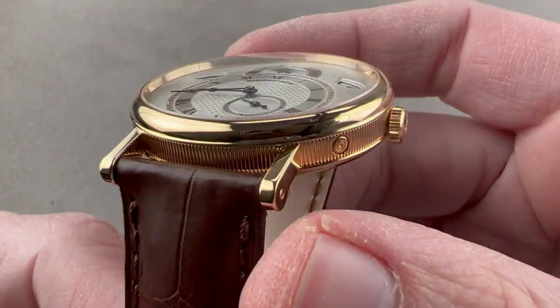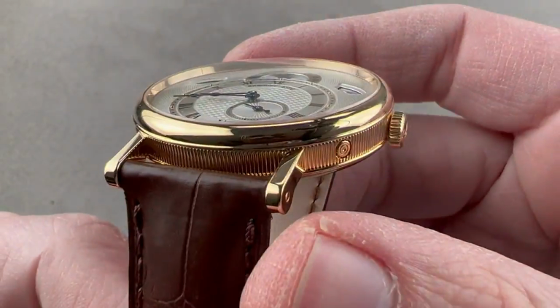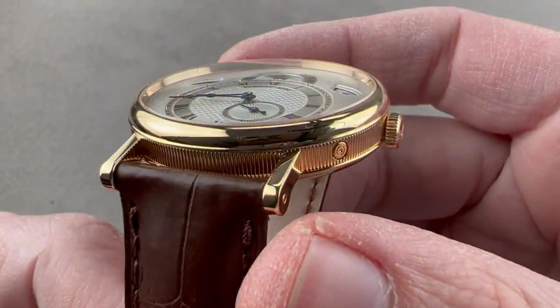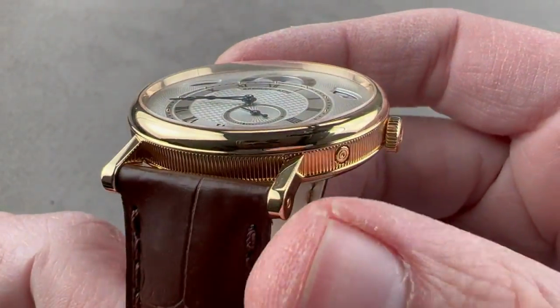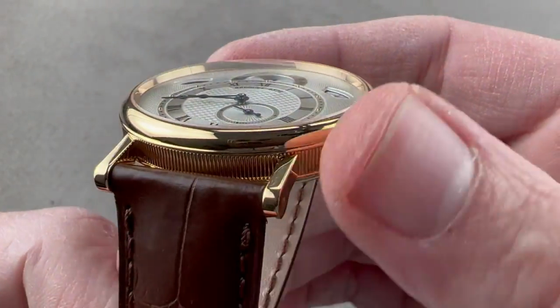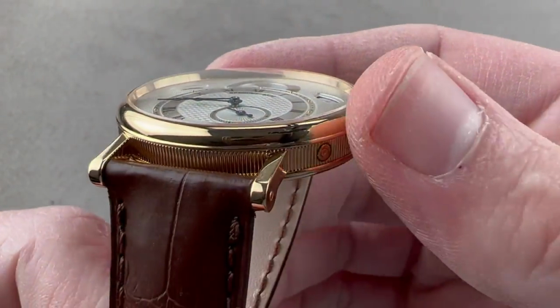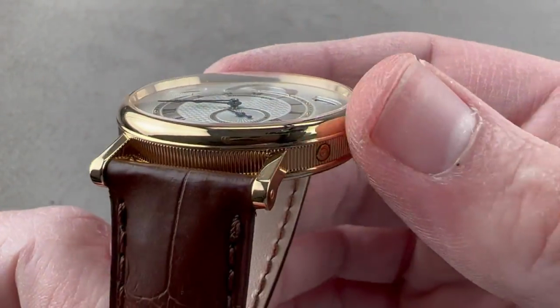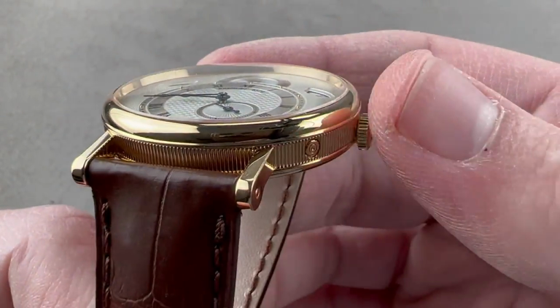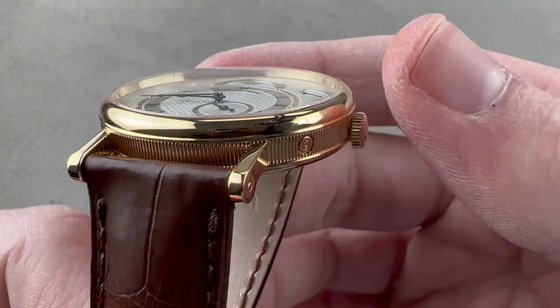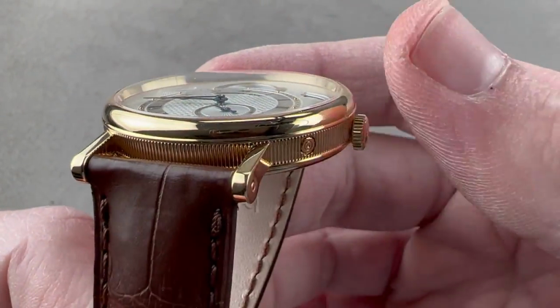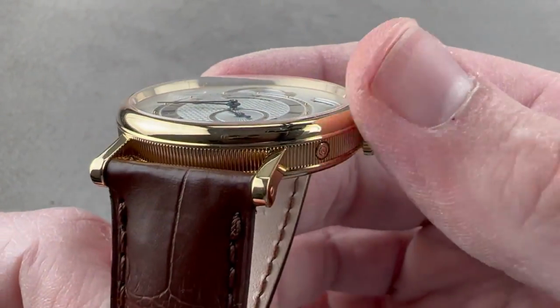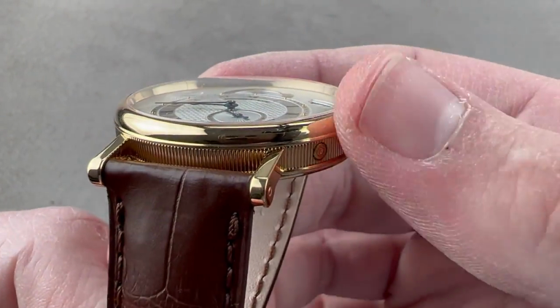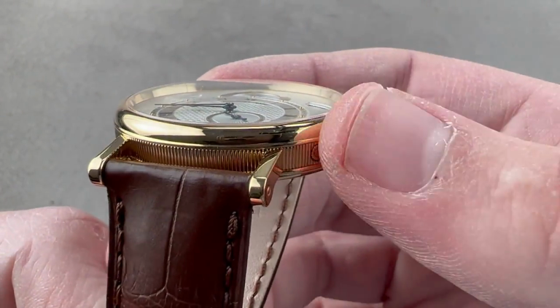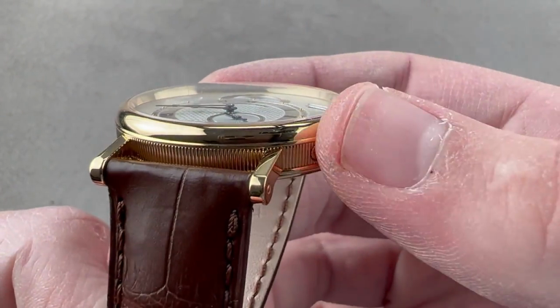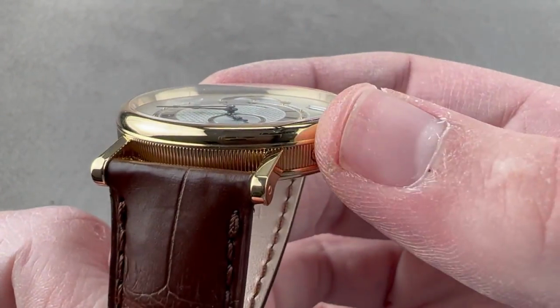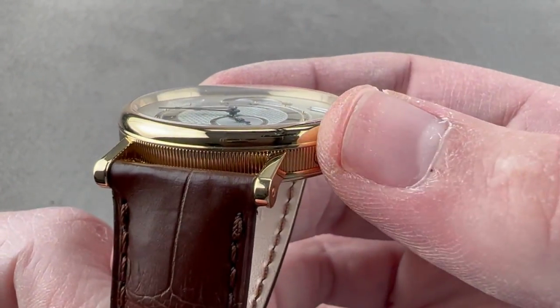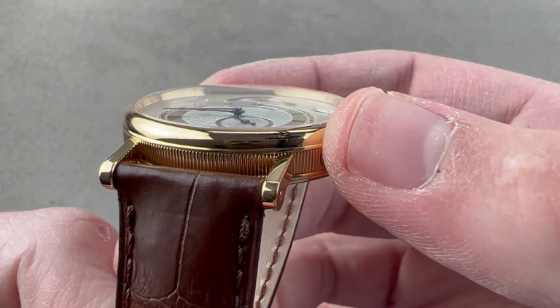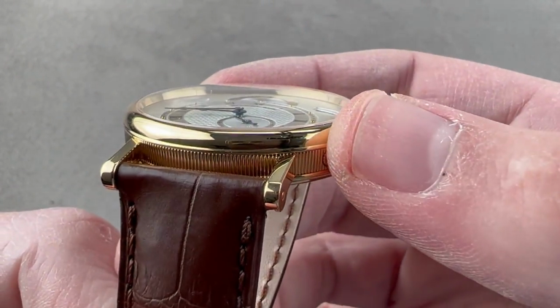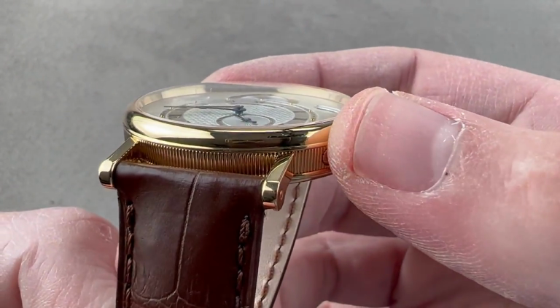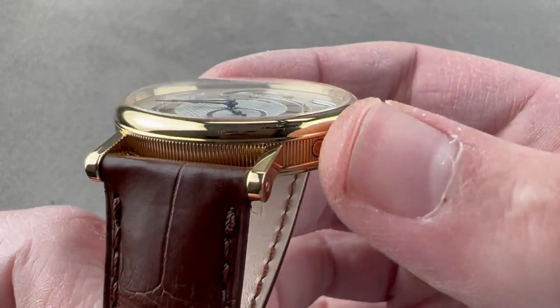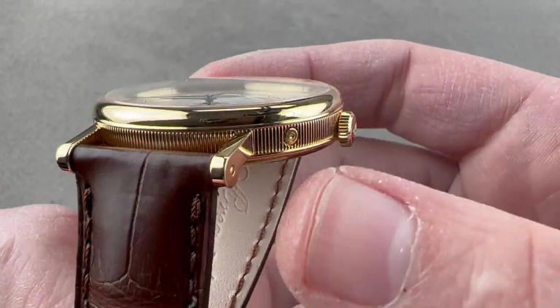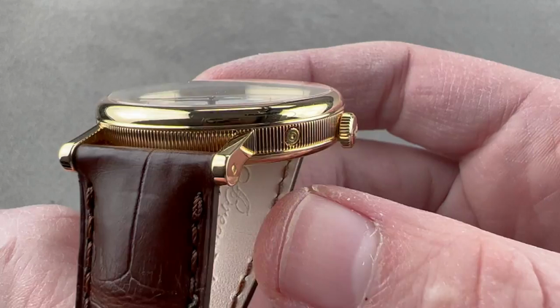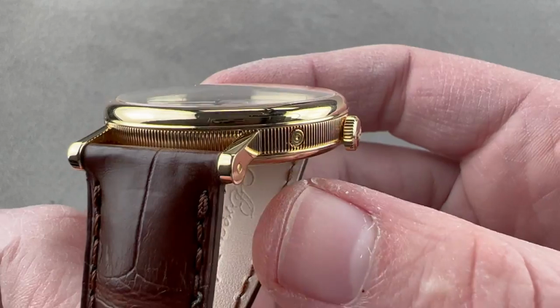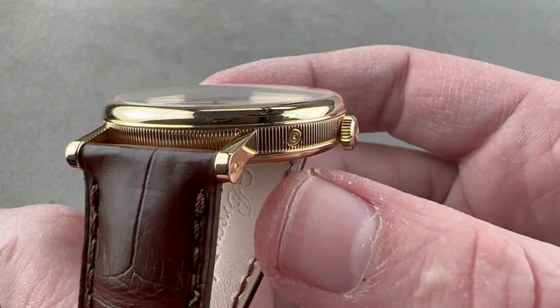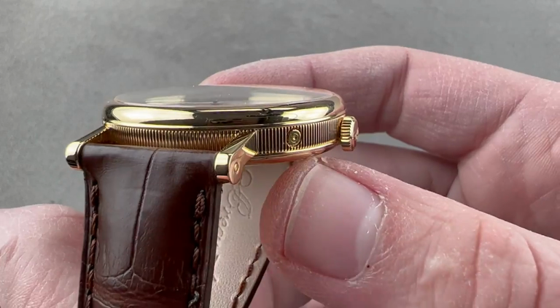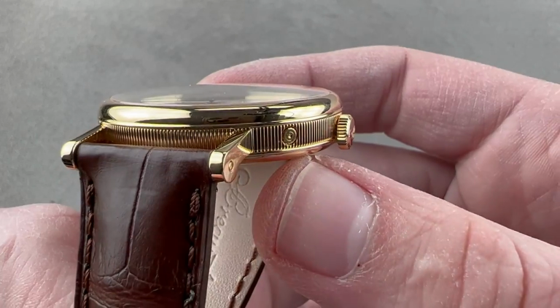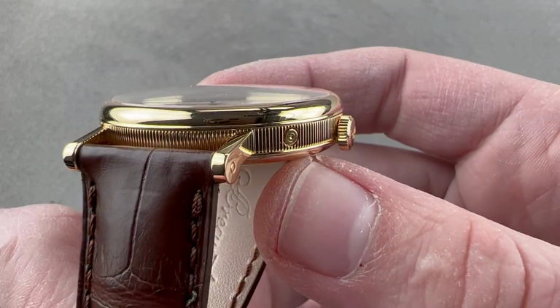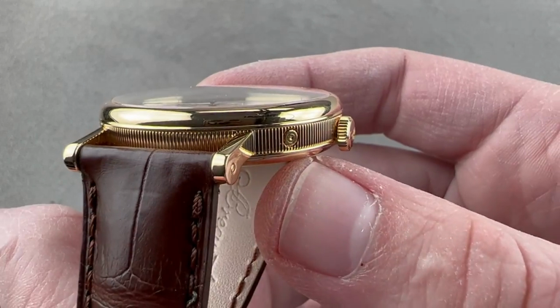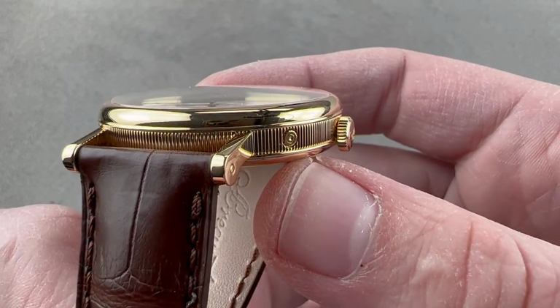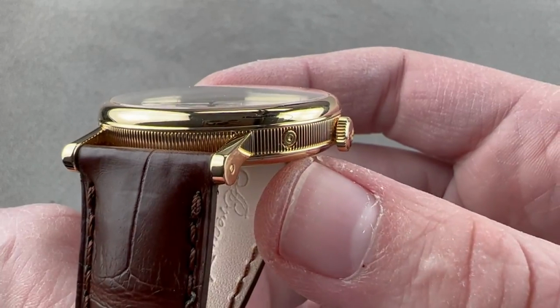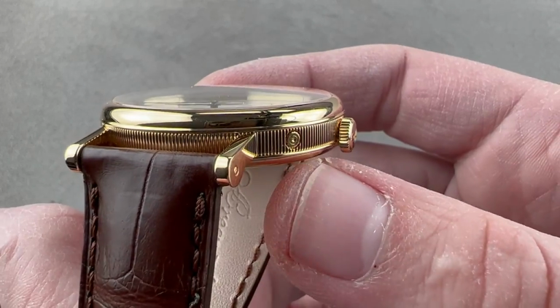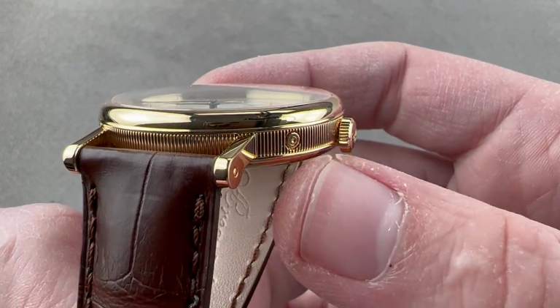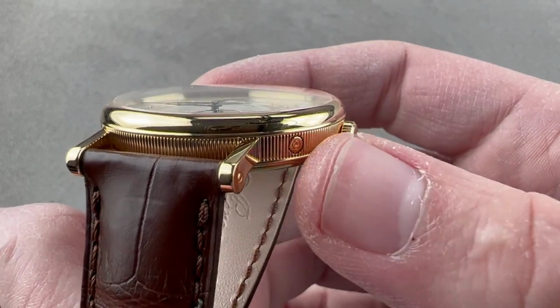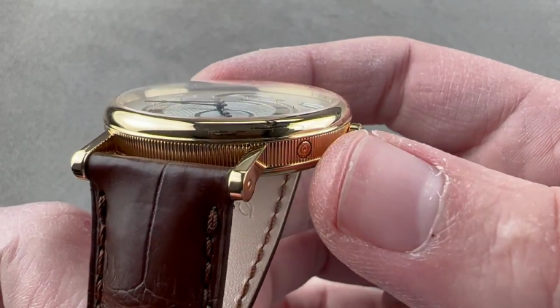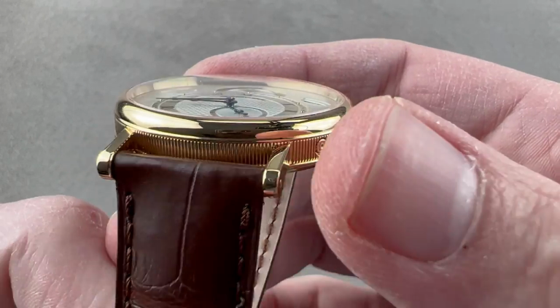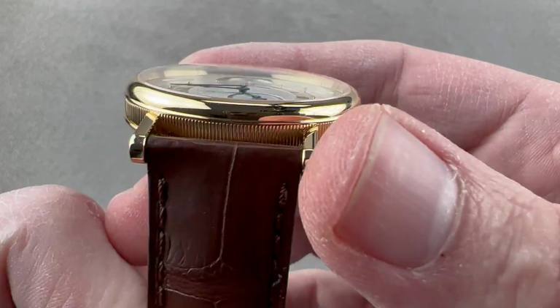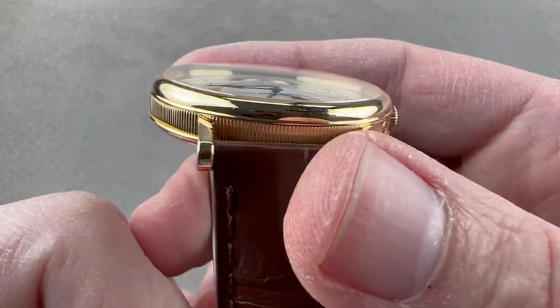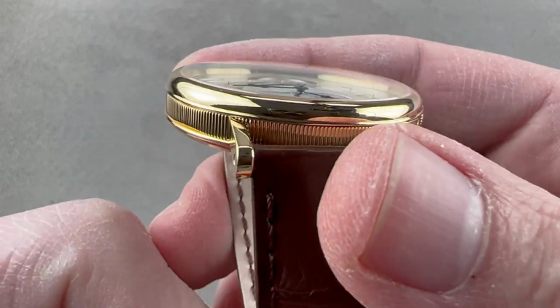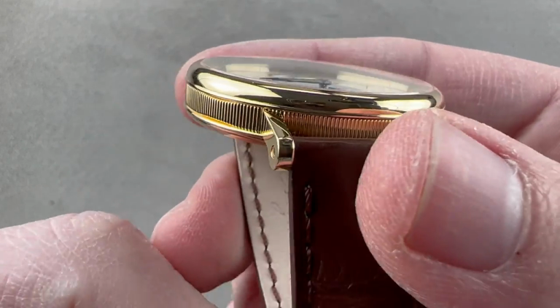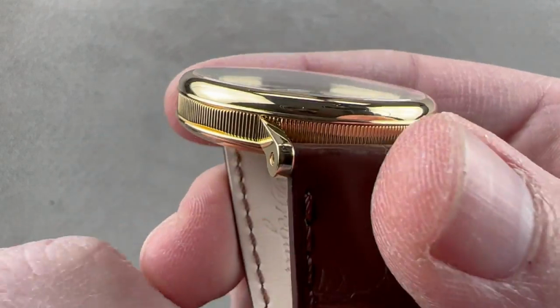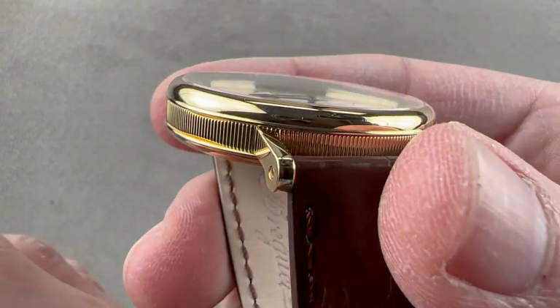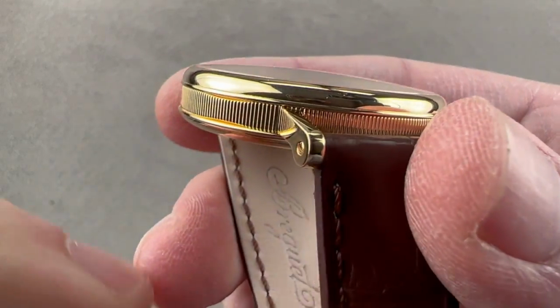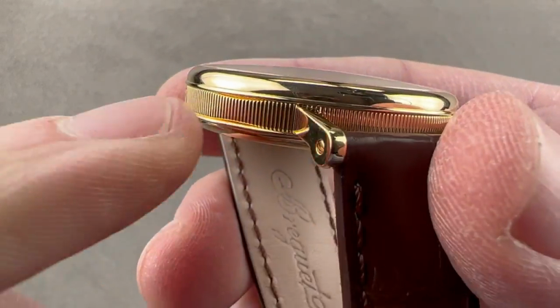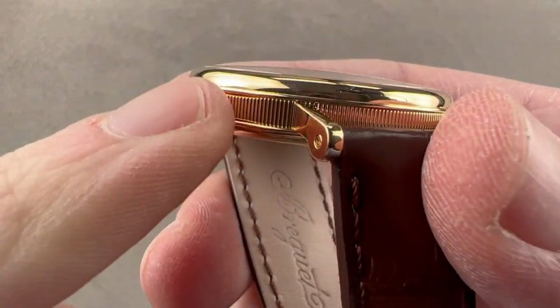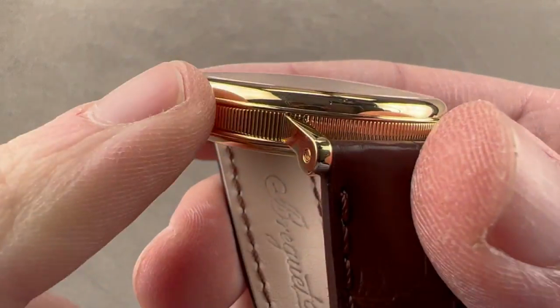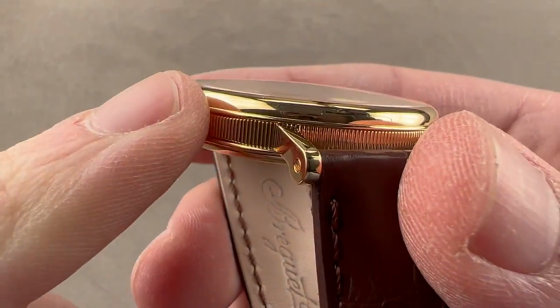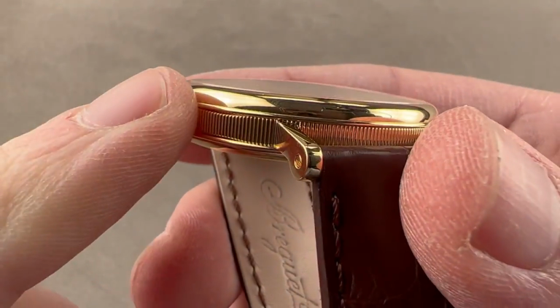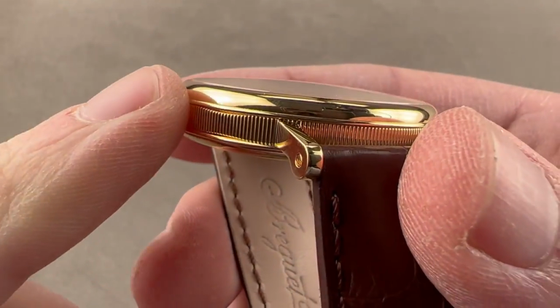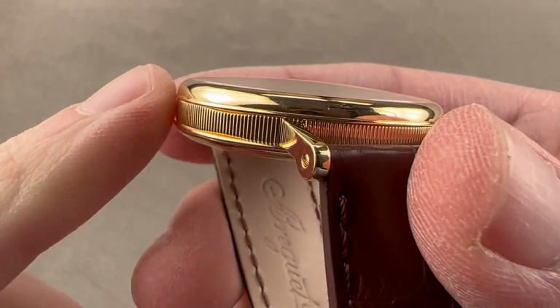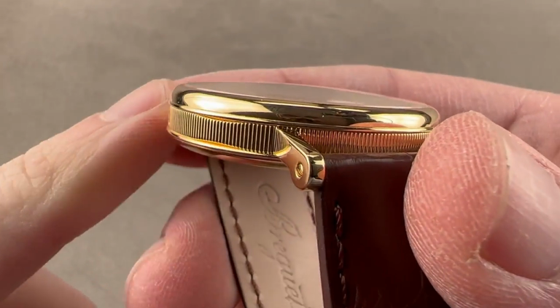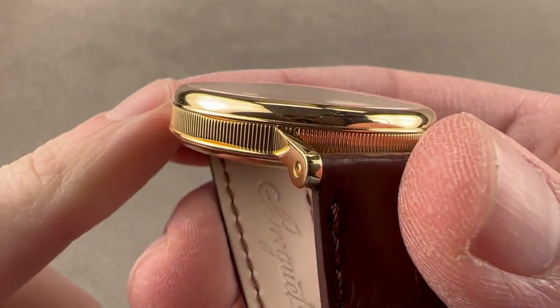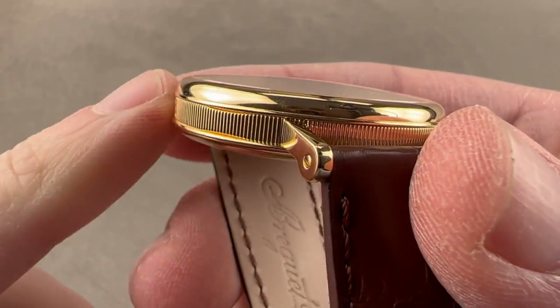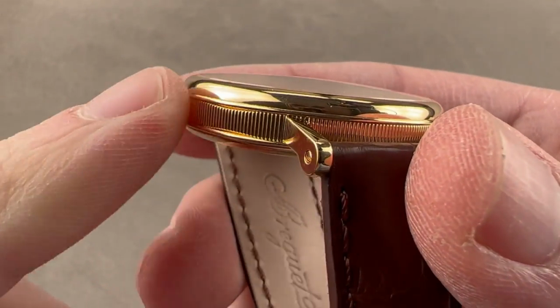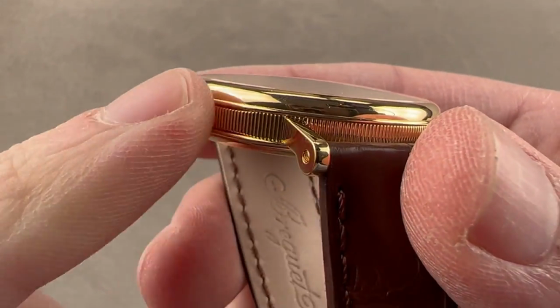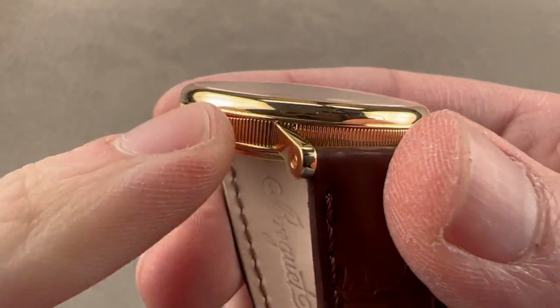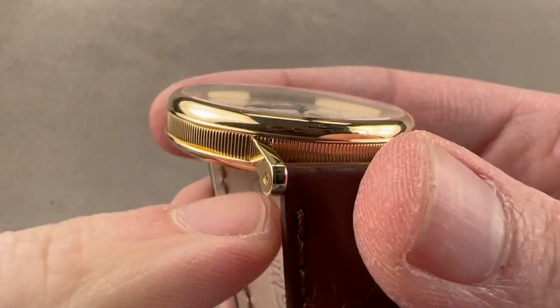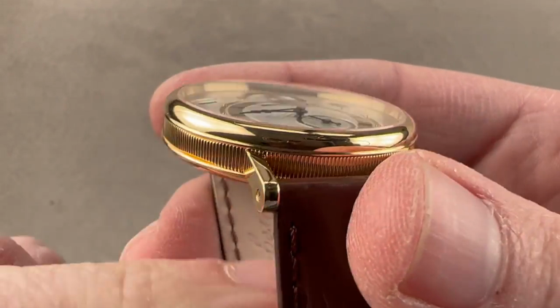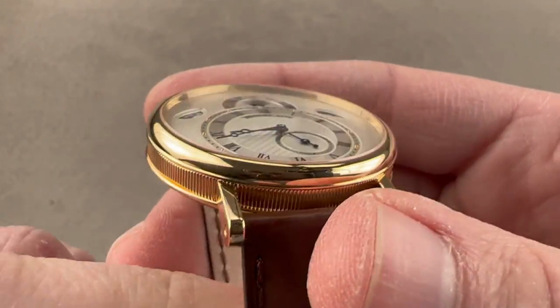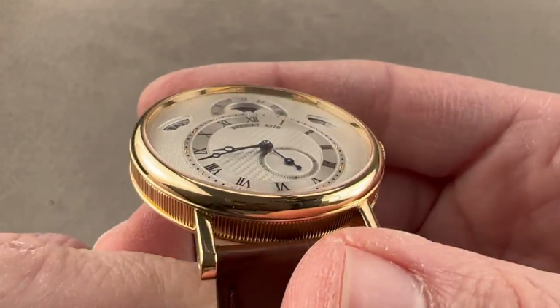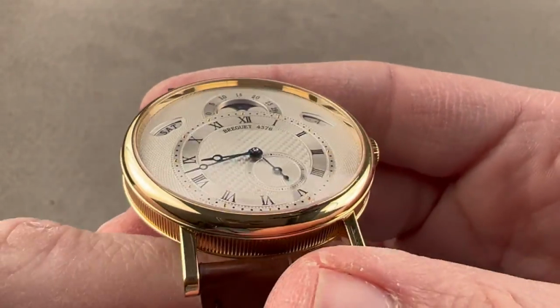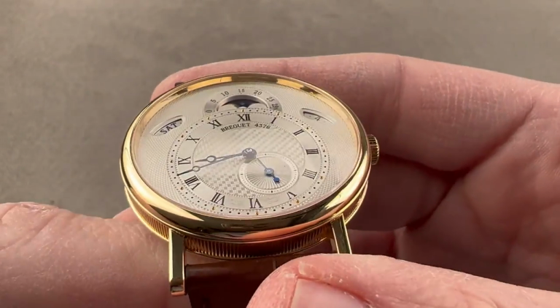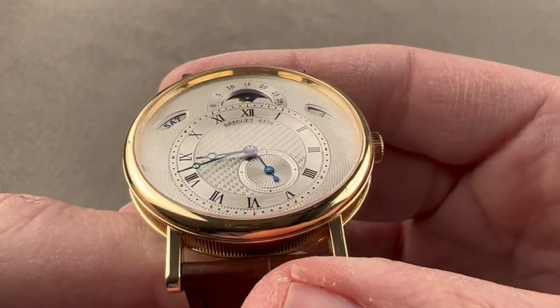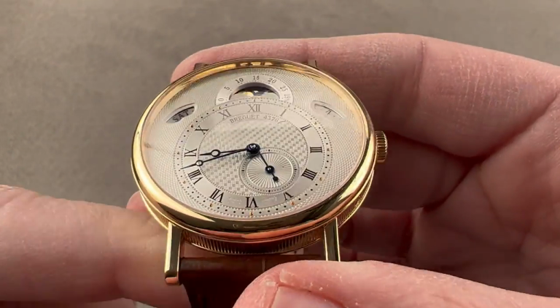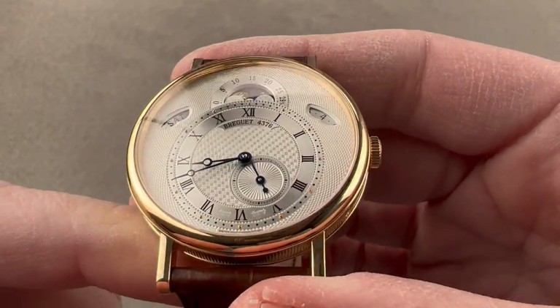The bezel features a little bit of a lip at its edge, and the case back features the same, which helps to define the internal channel of the case band.